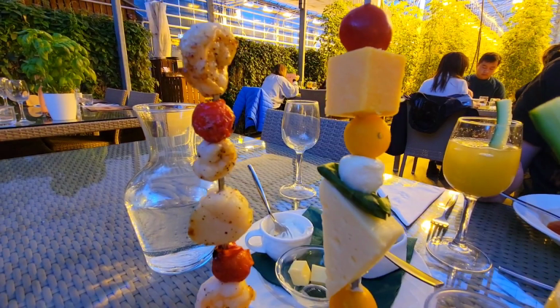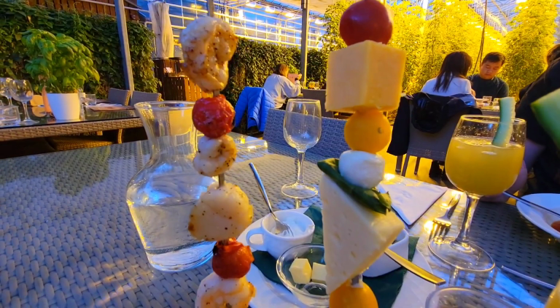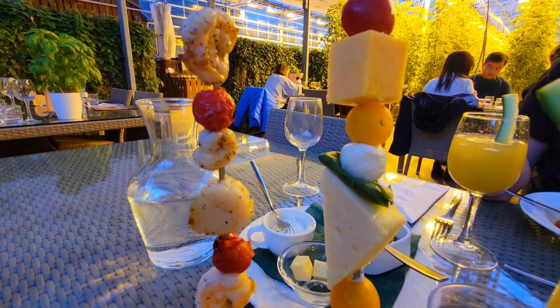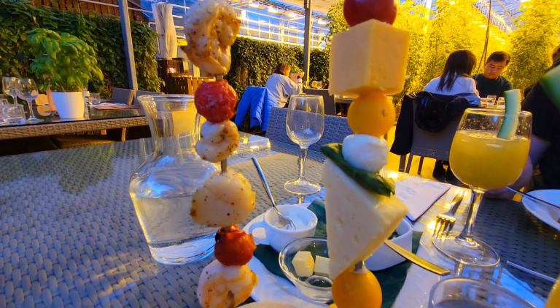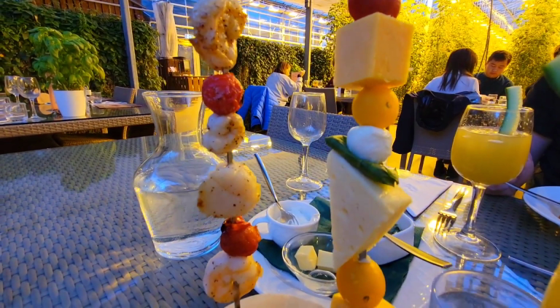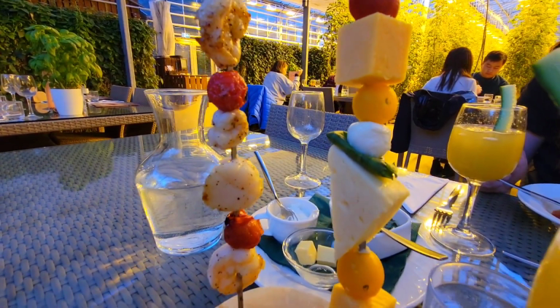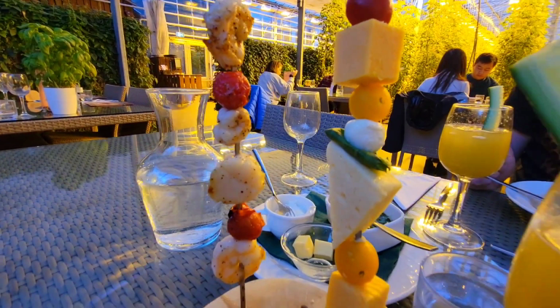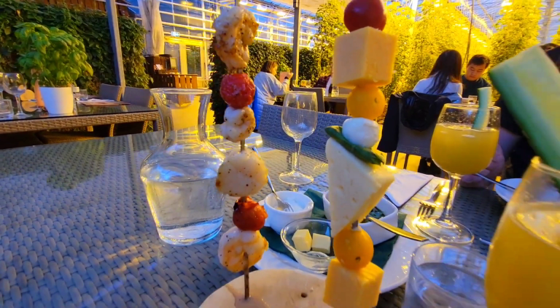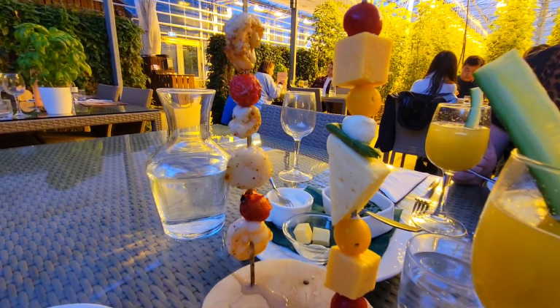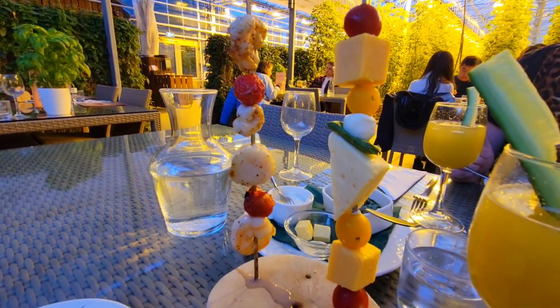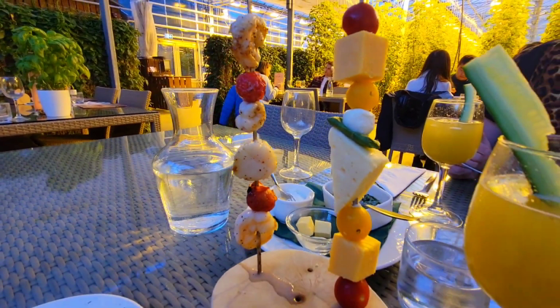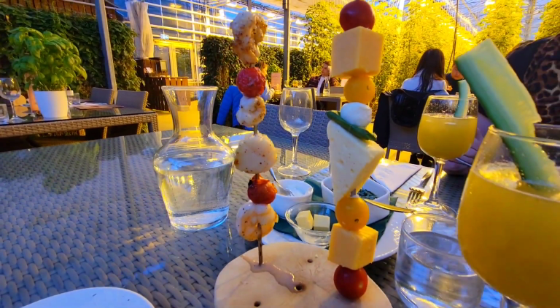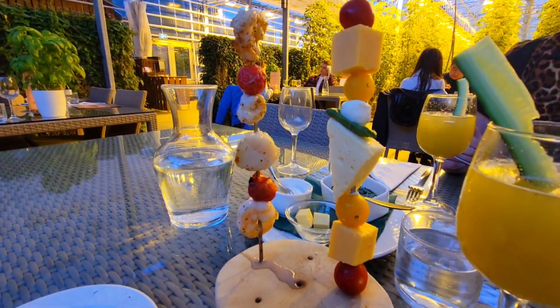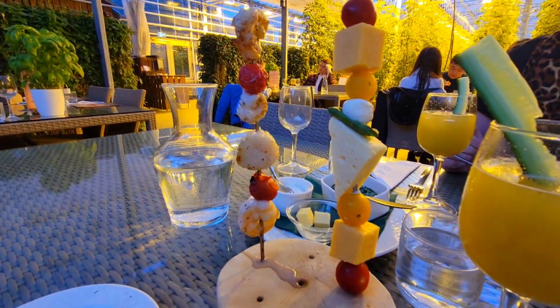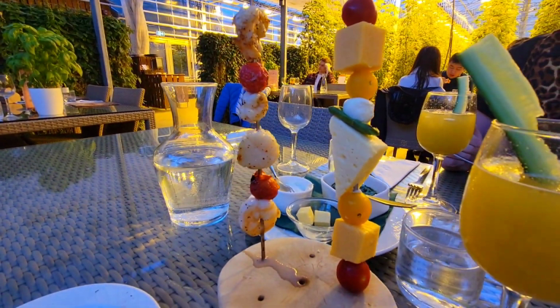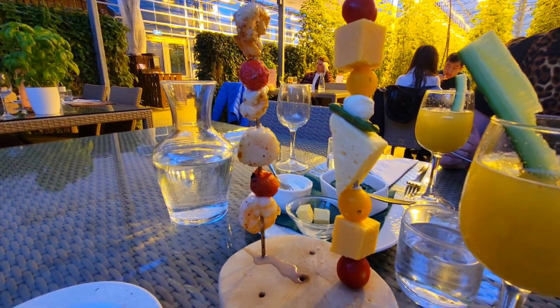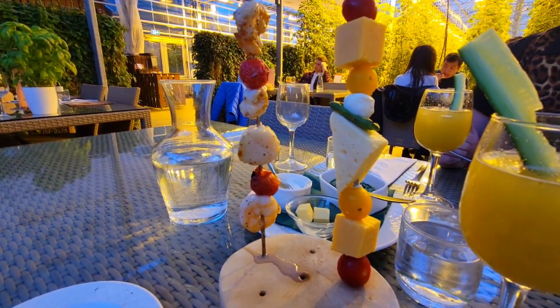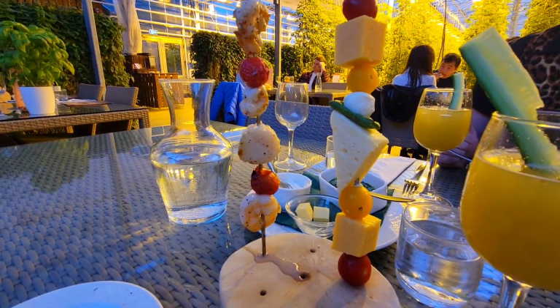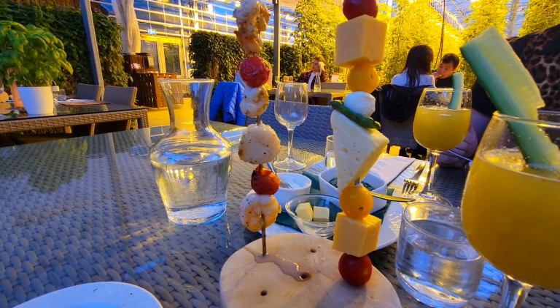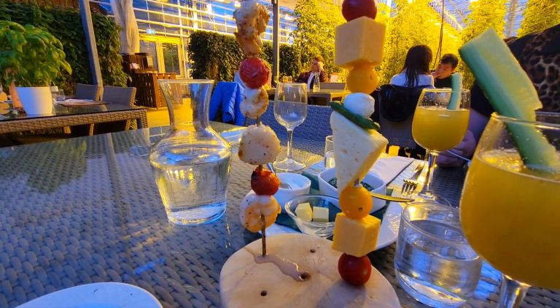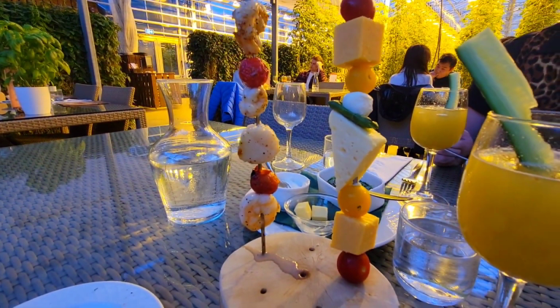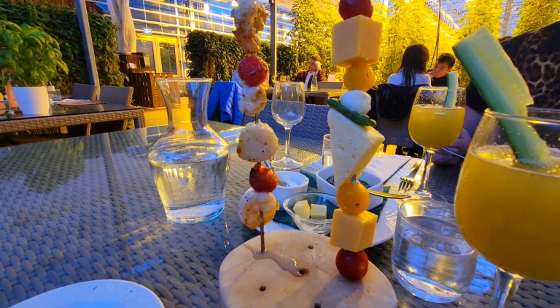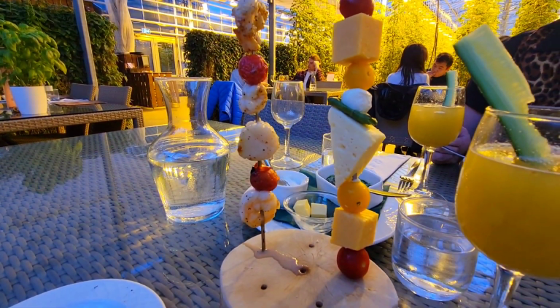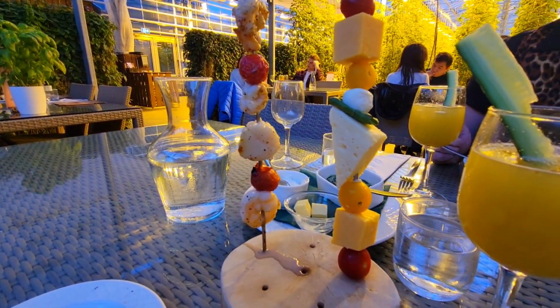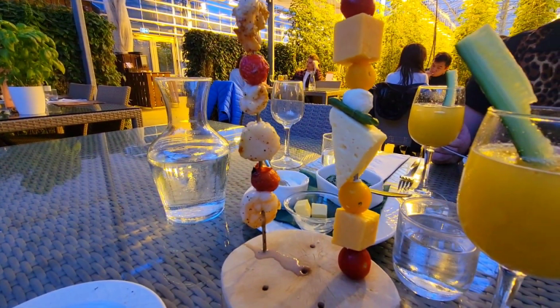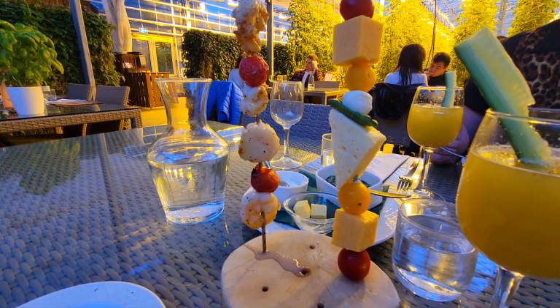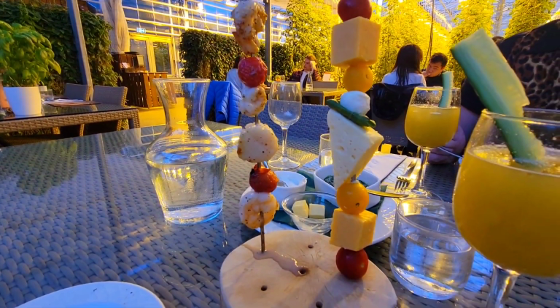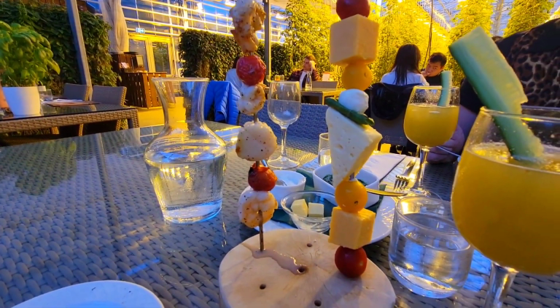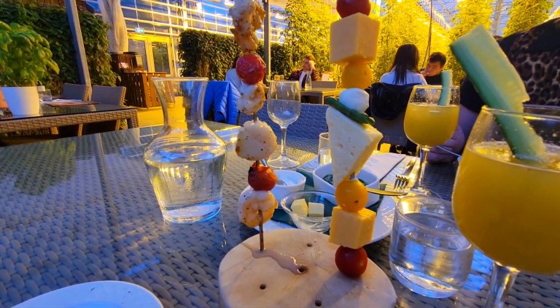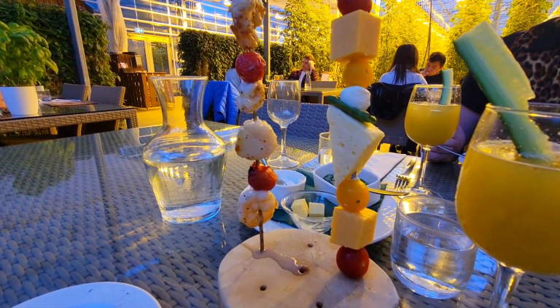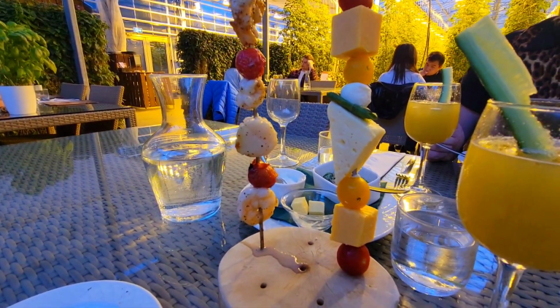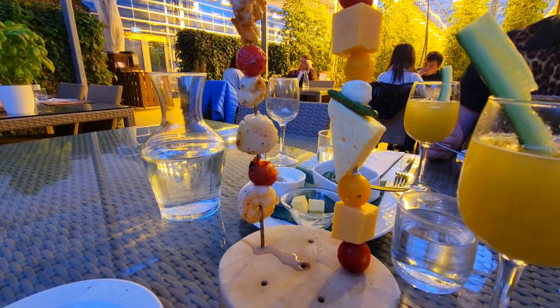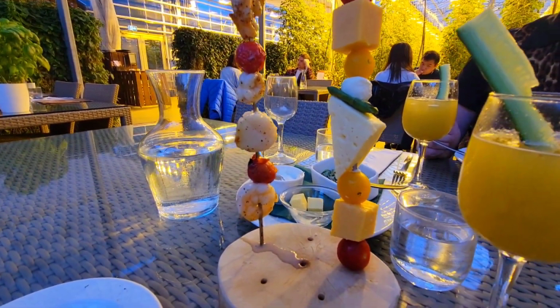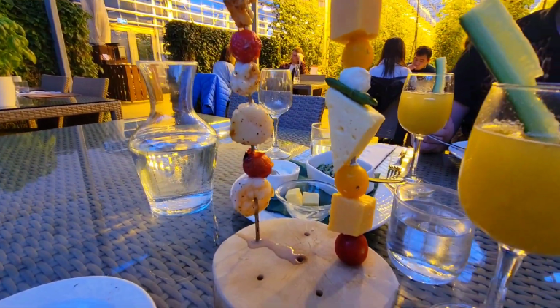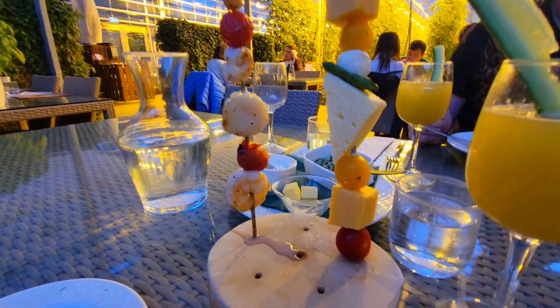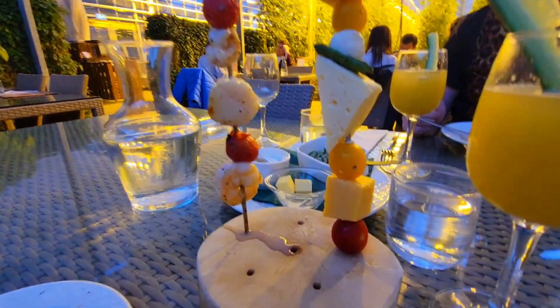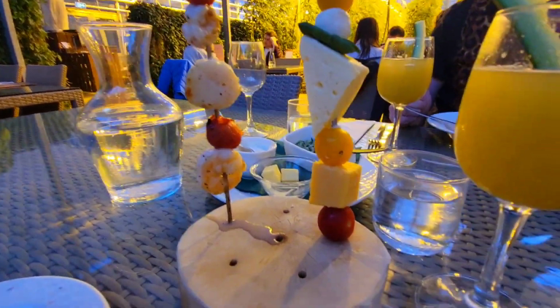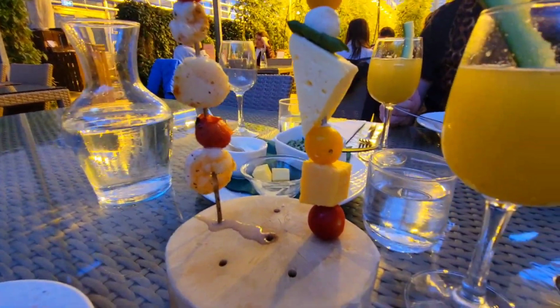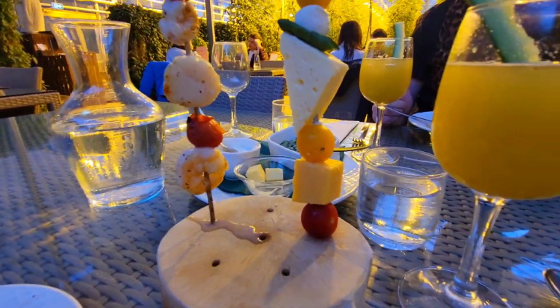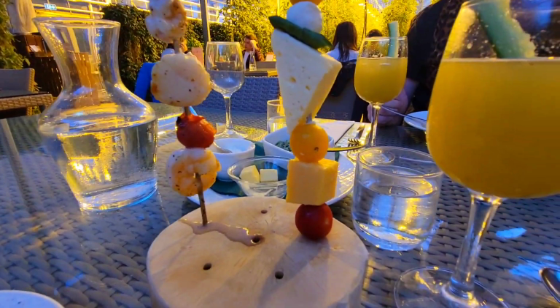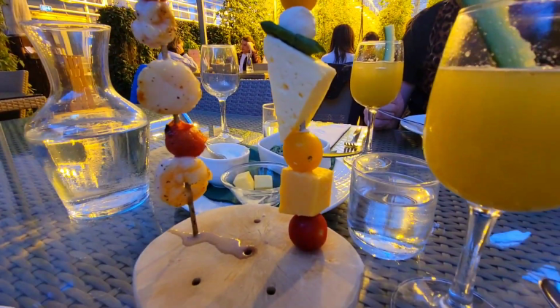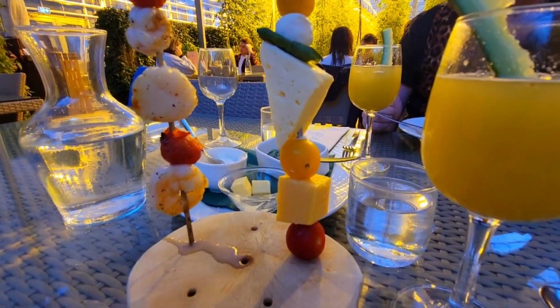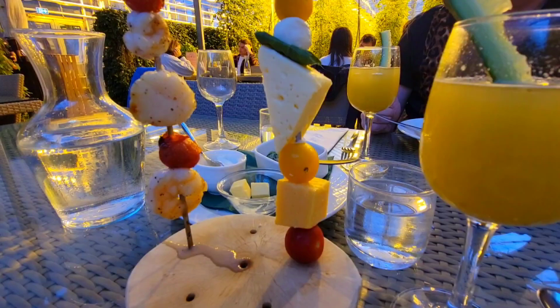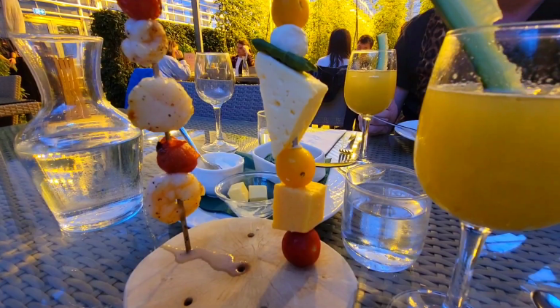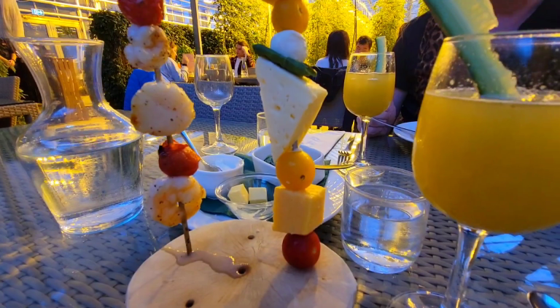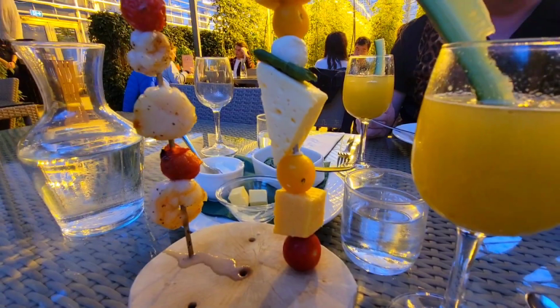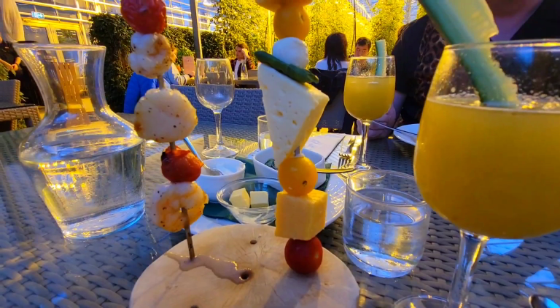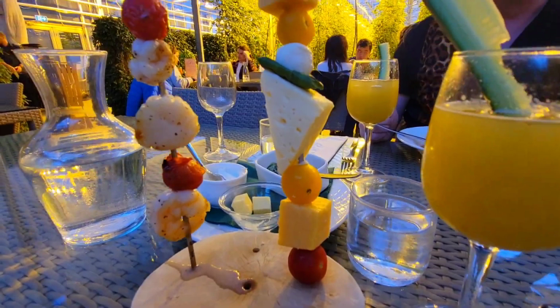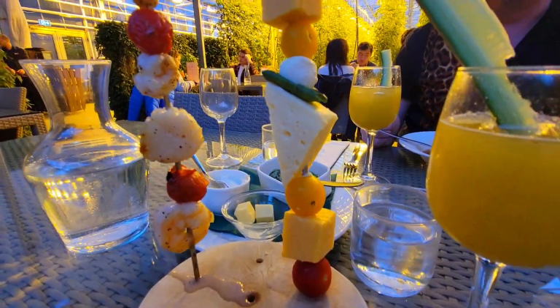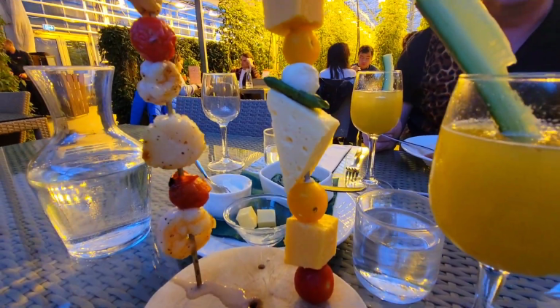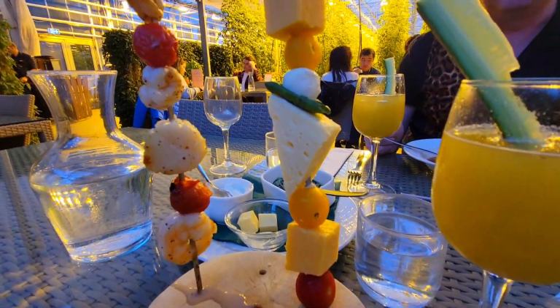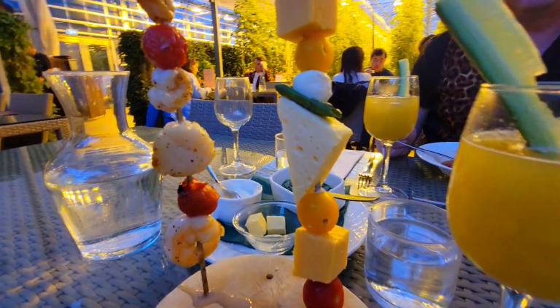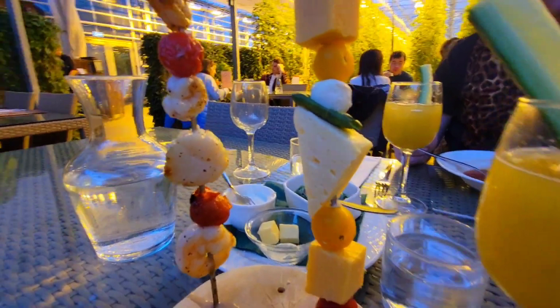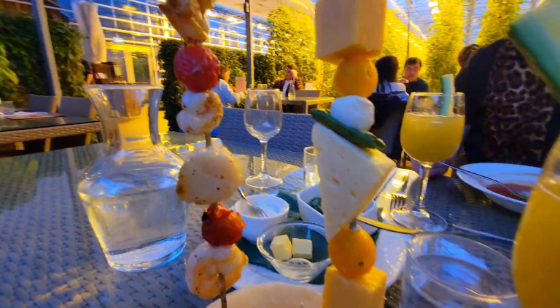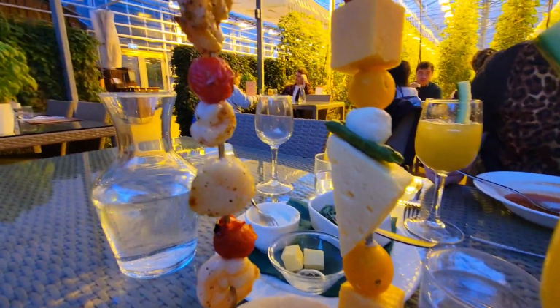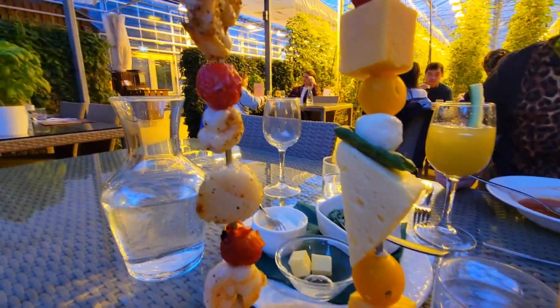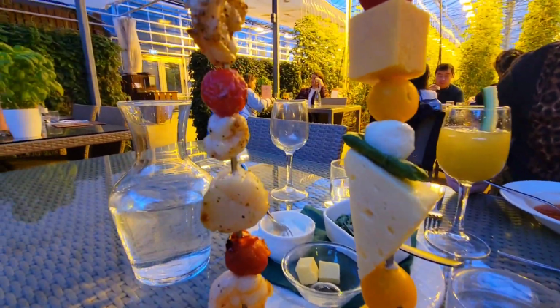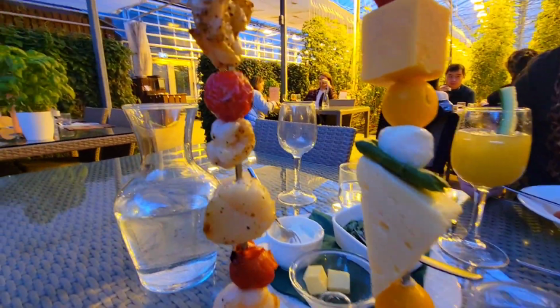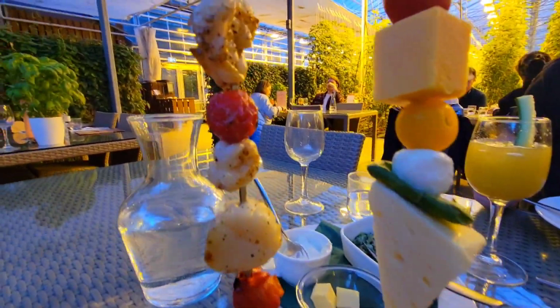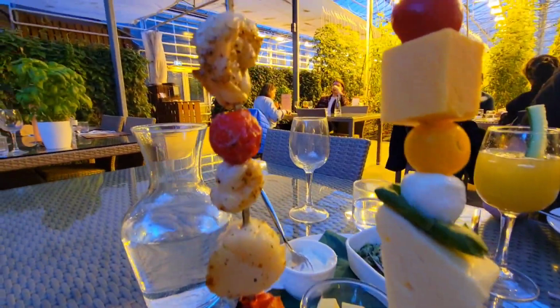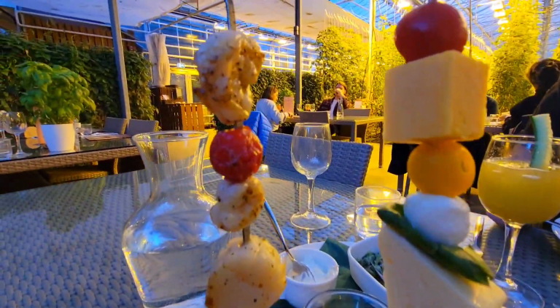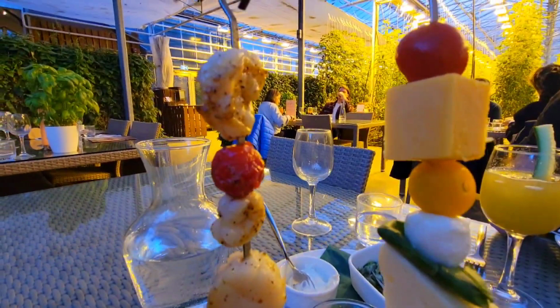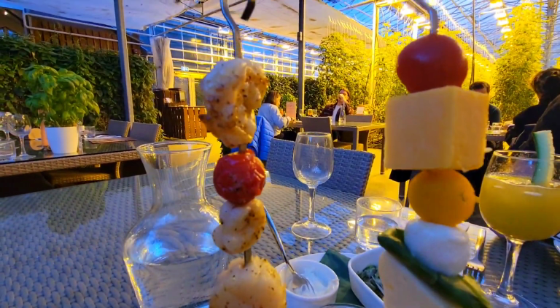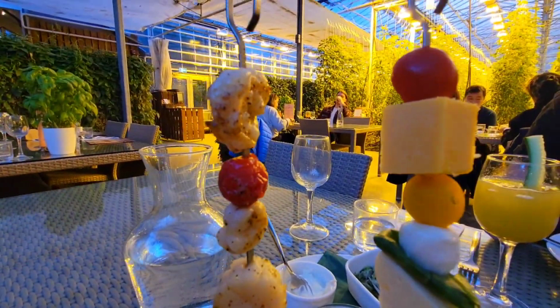We also ordered a couple of skewers — they have chicken, shrimp, or cheese options. I got the cheese one and David got the shrimp.